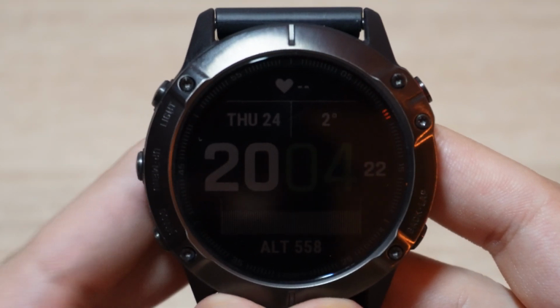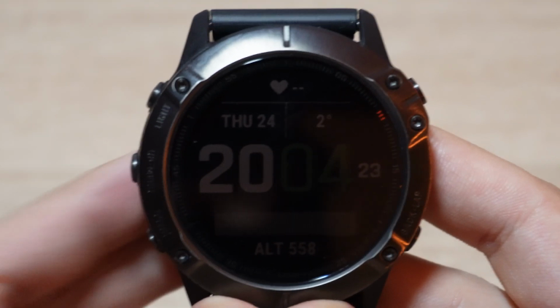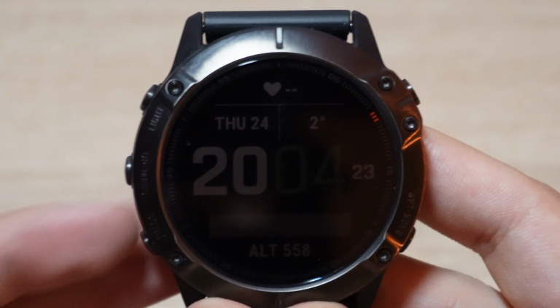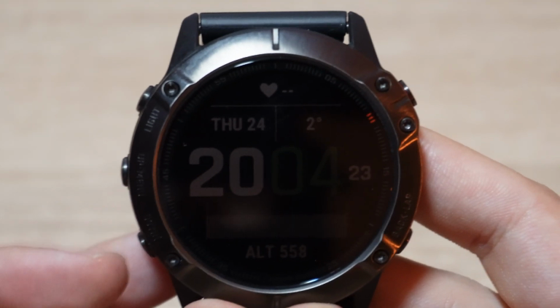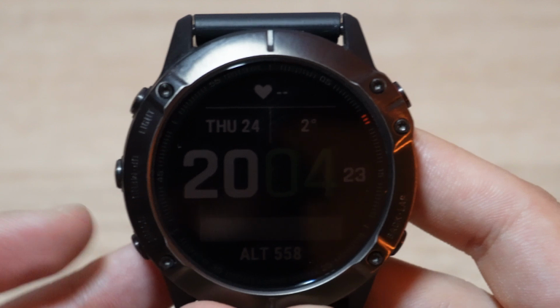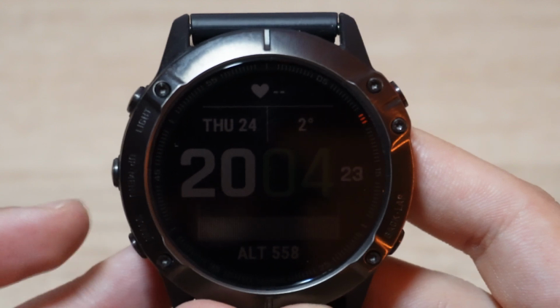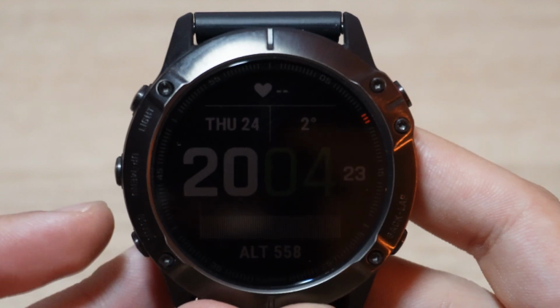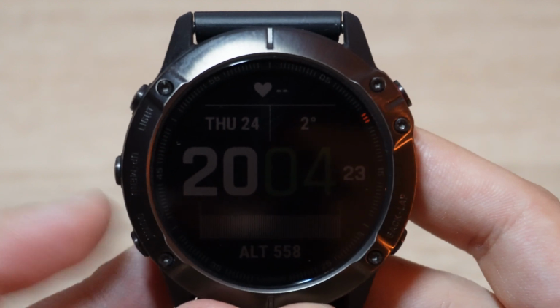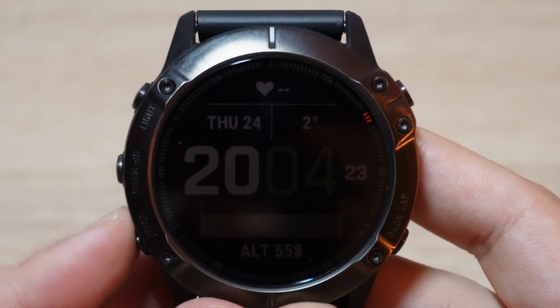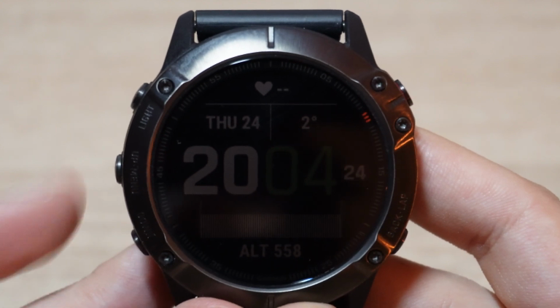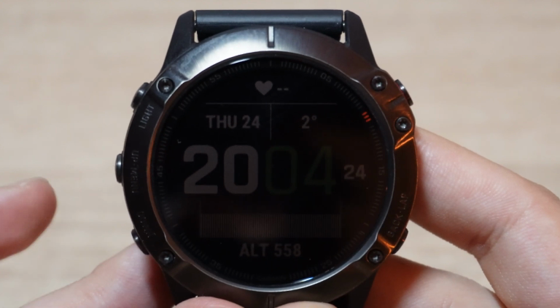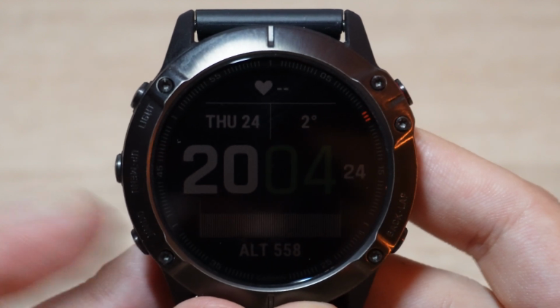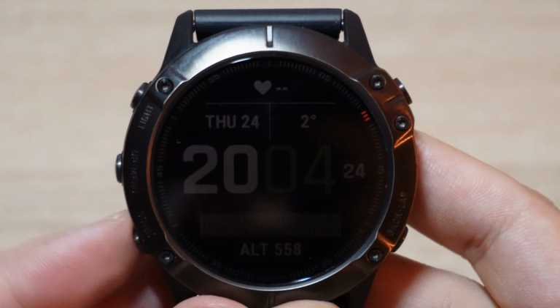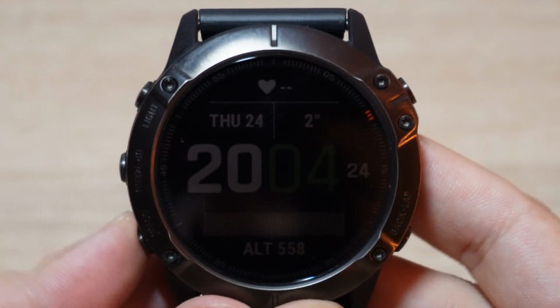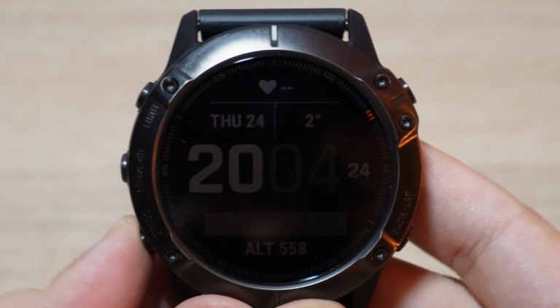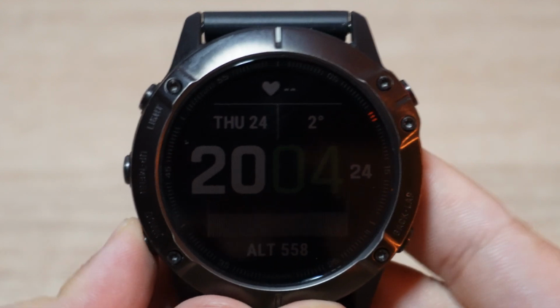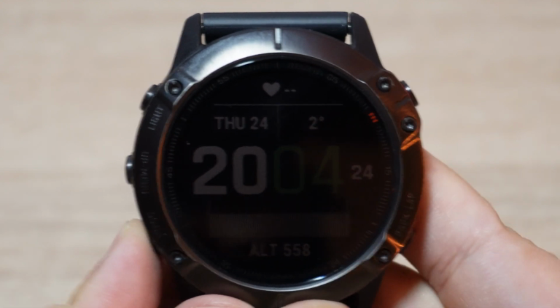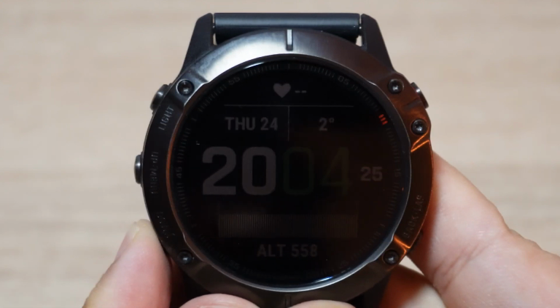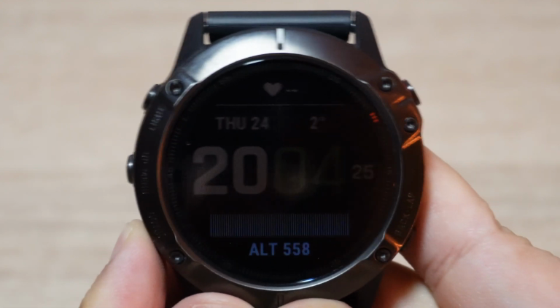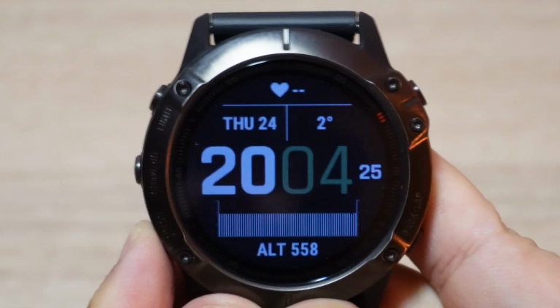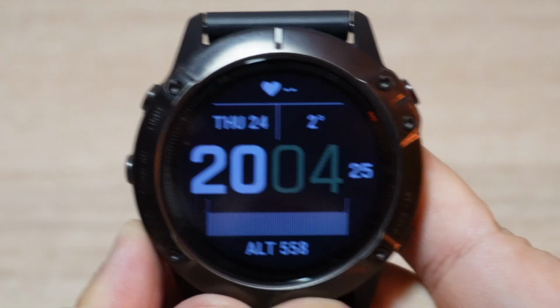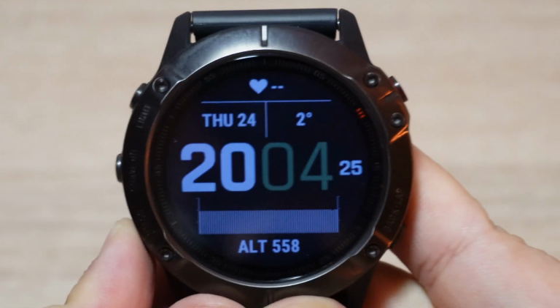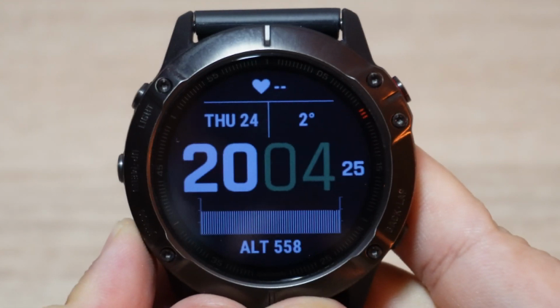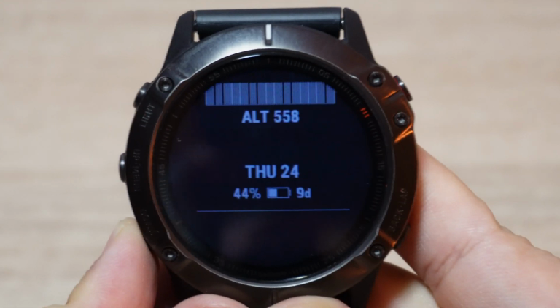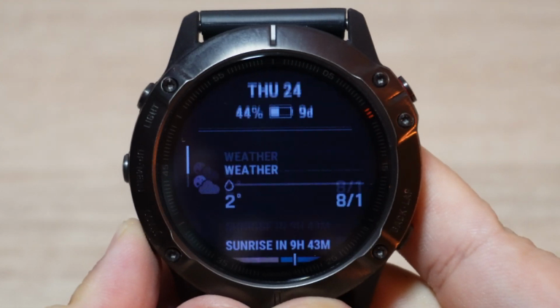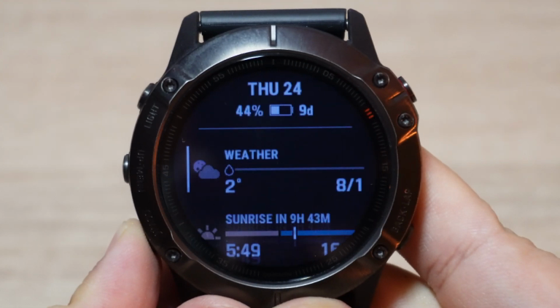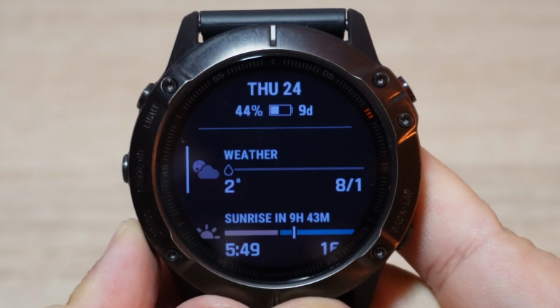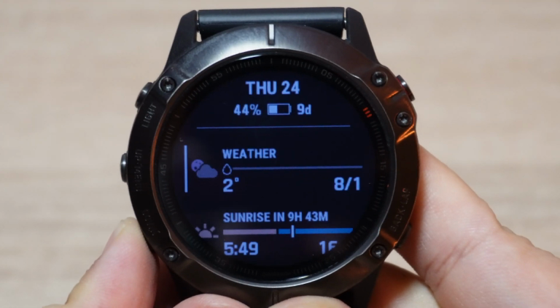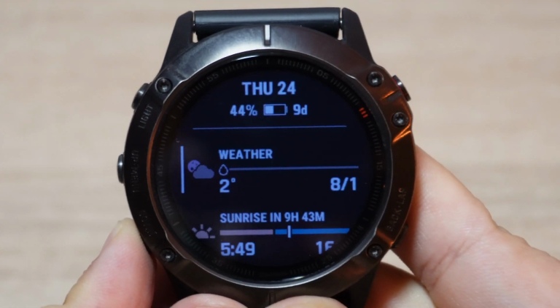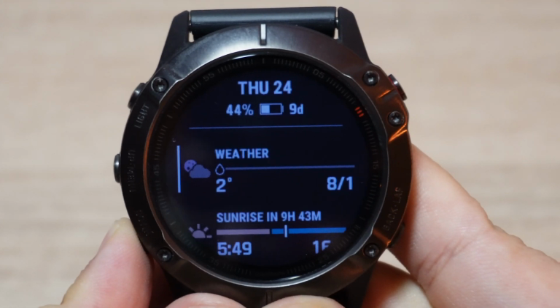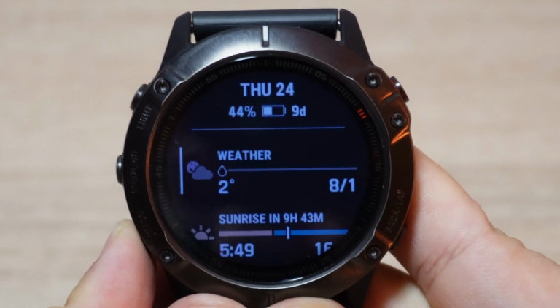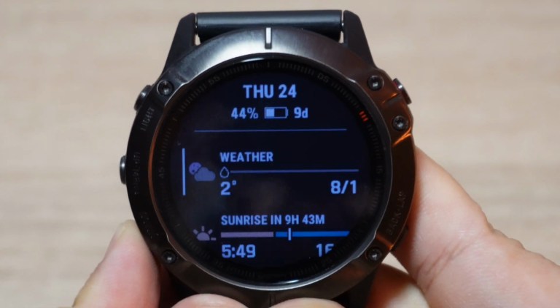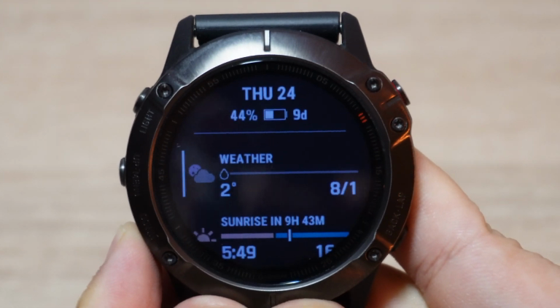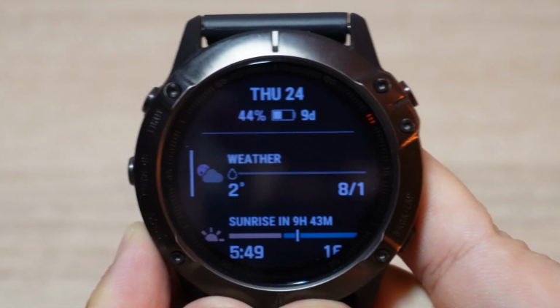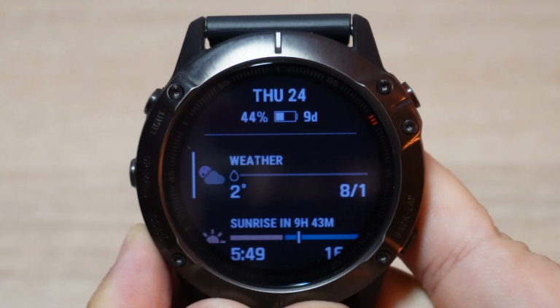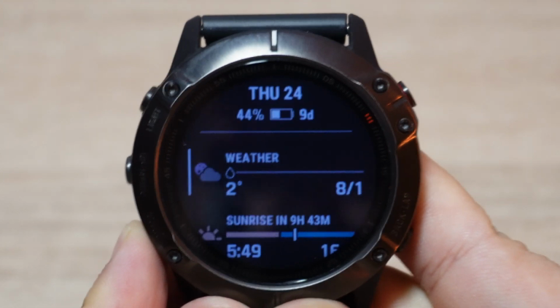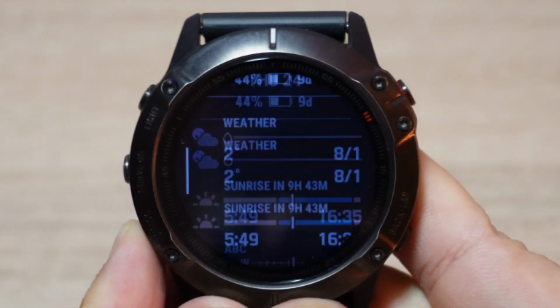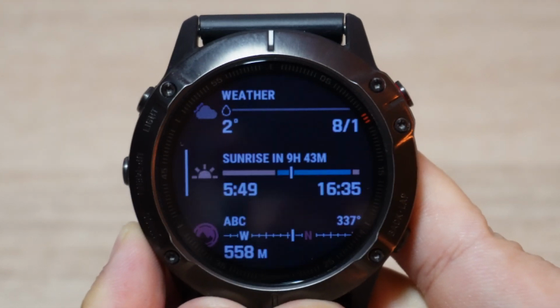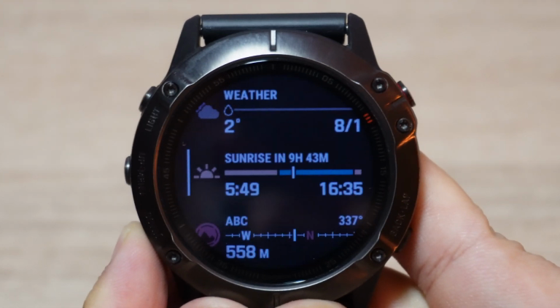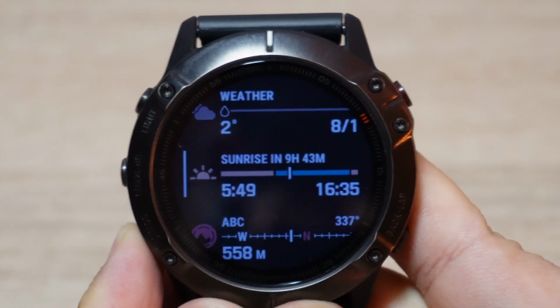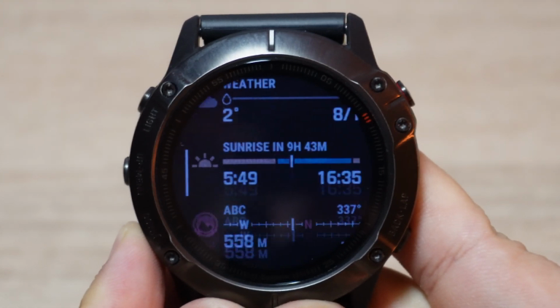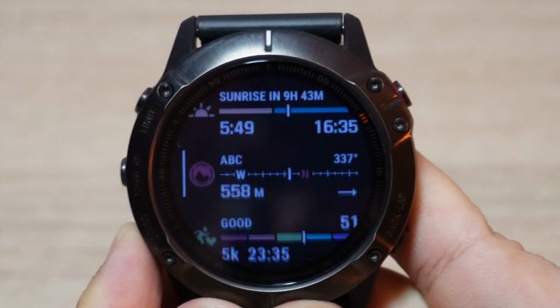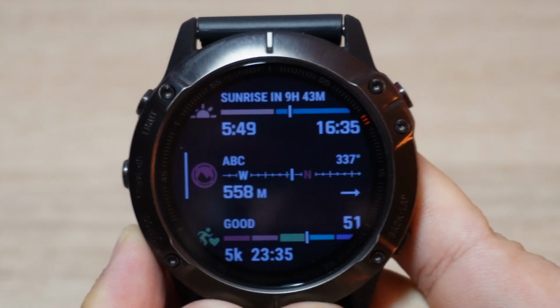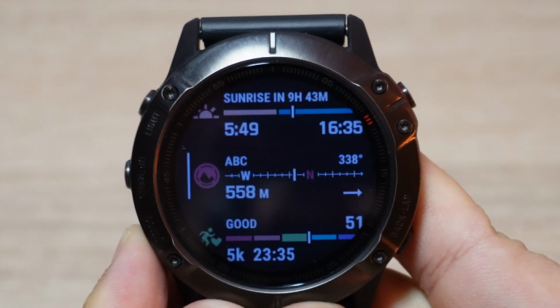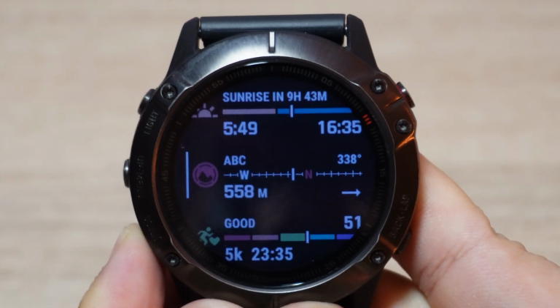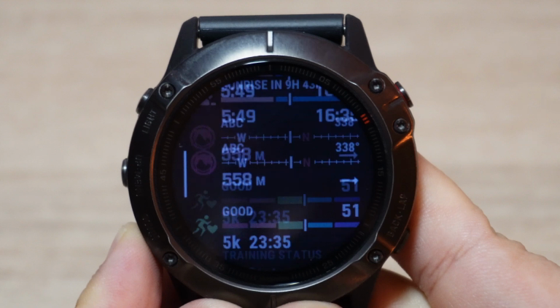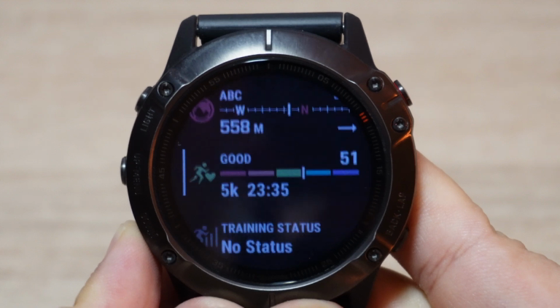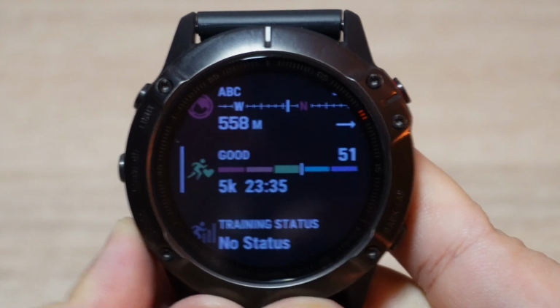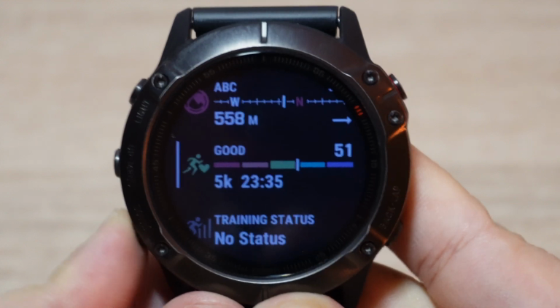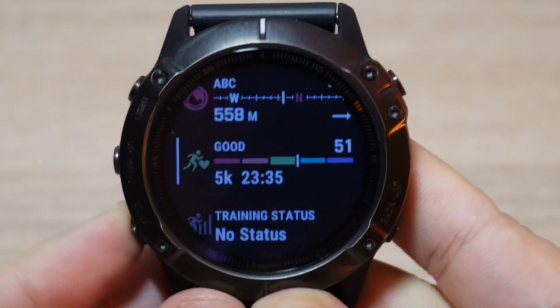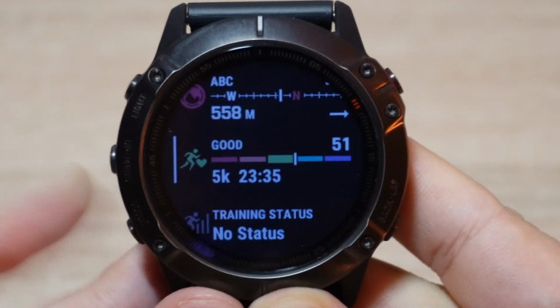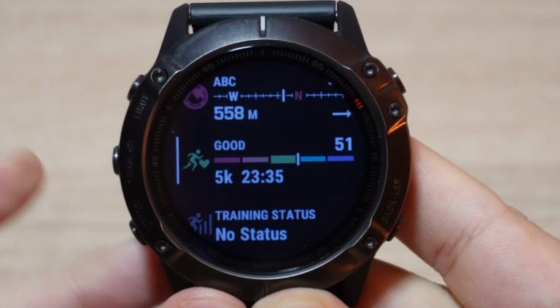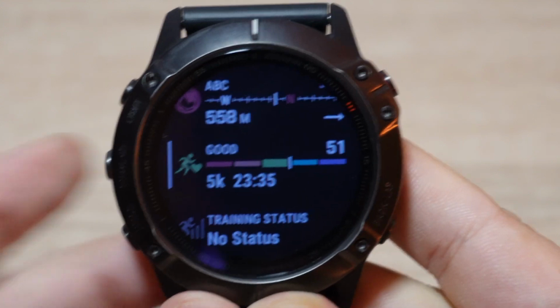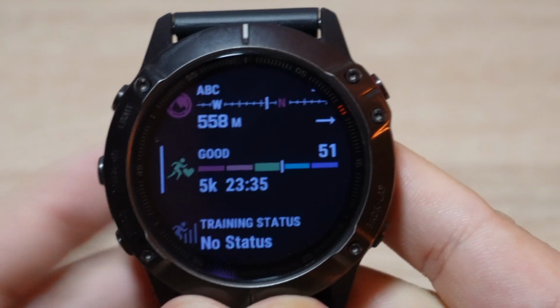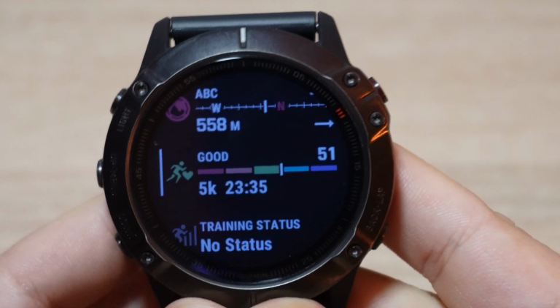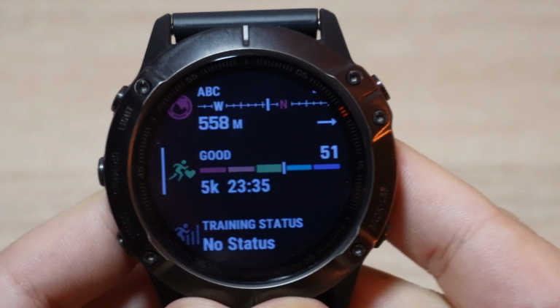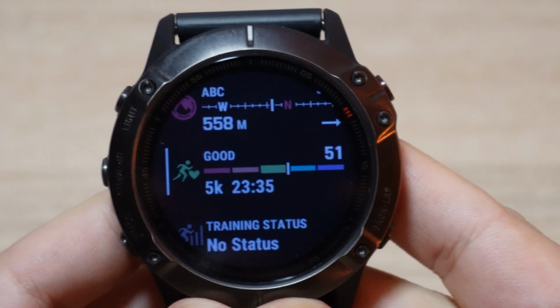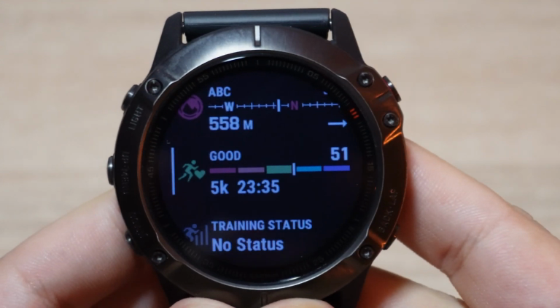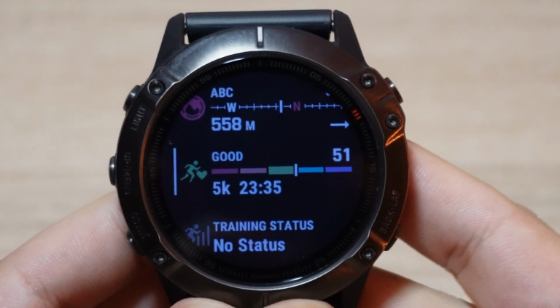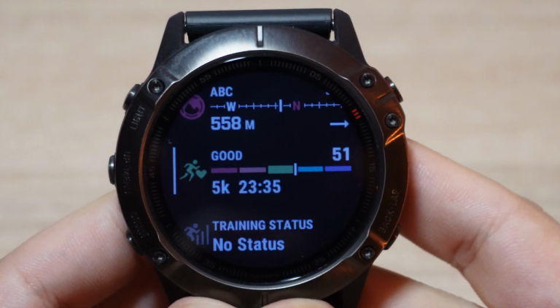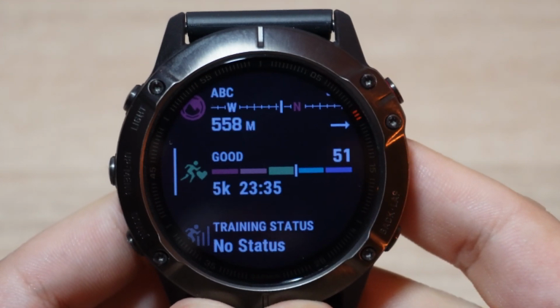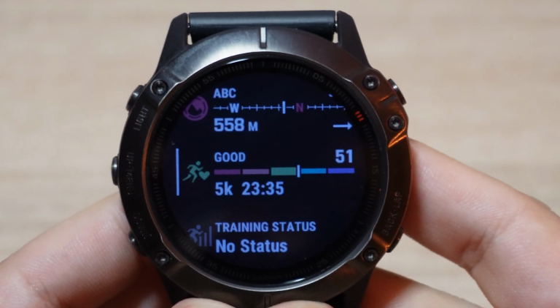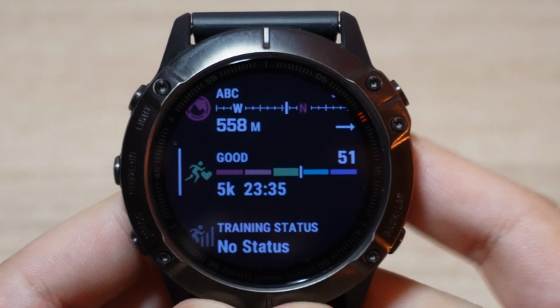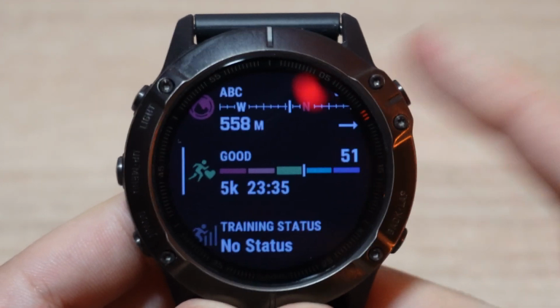To access your VO2 max, all you have to do is press the down button. After that, go to the VO2 max section and select it.